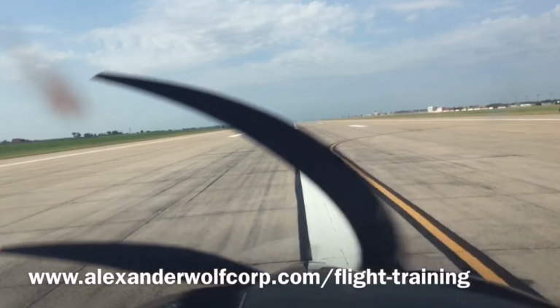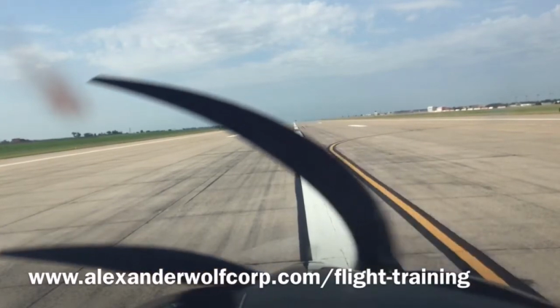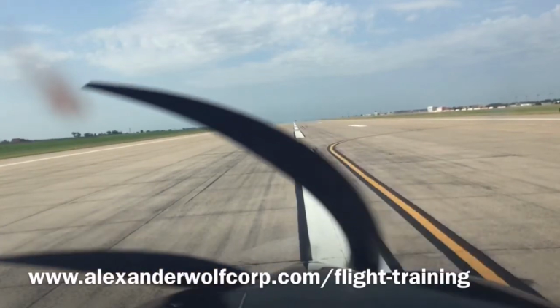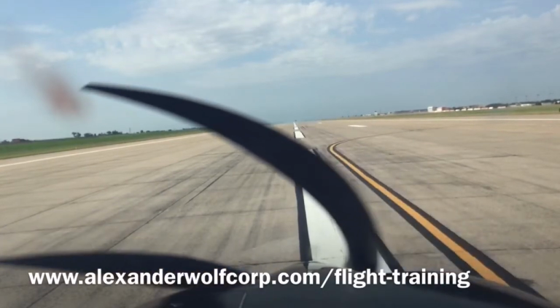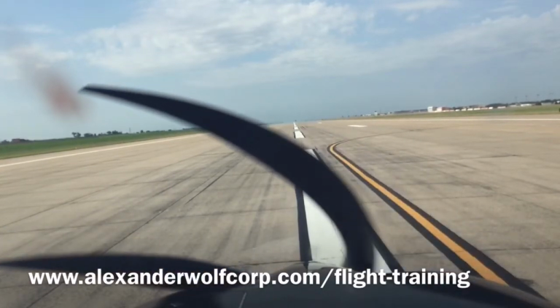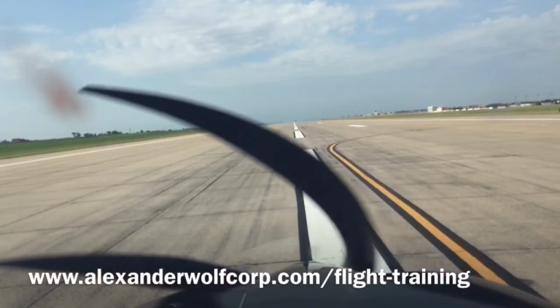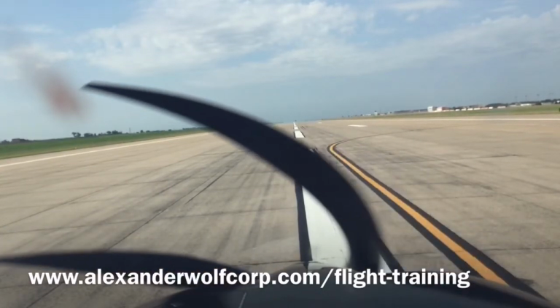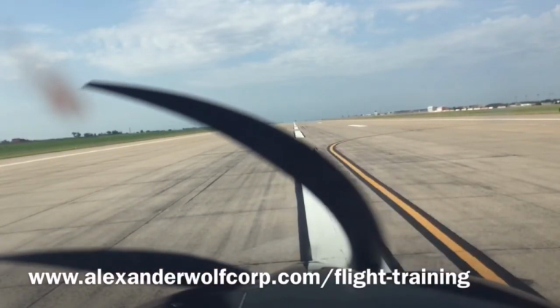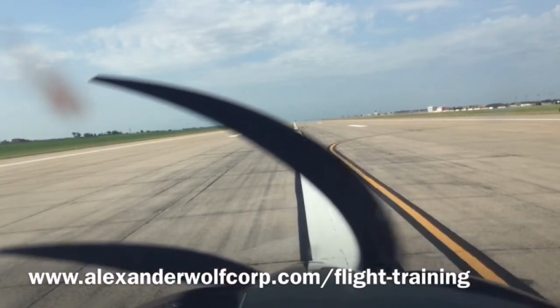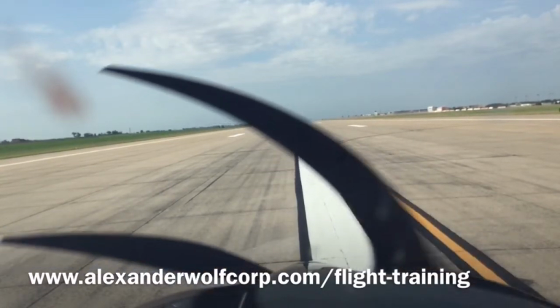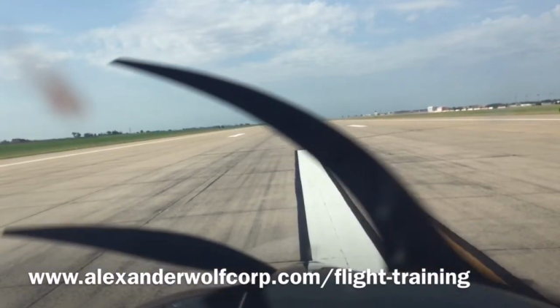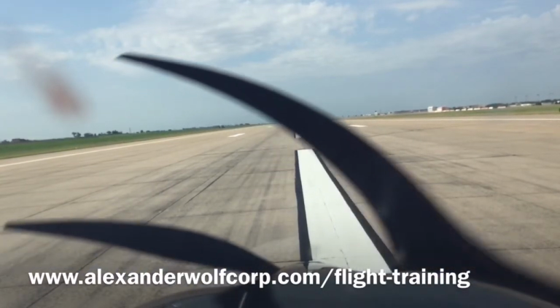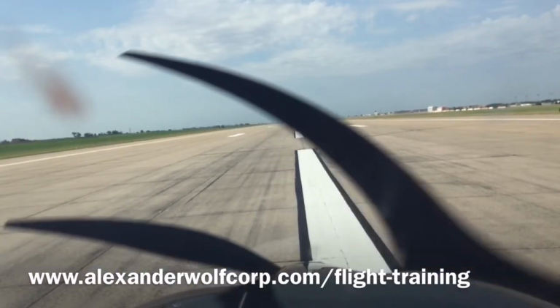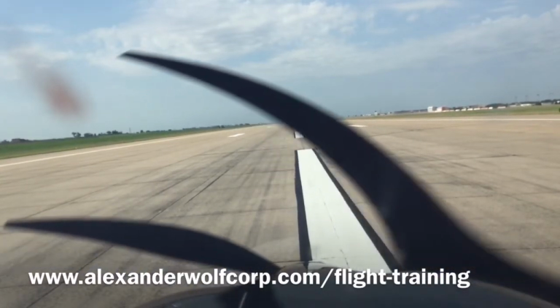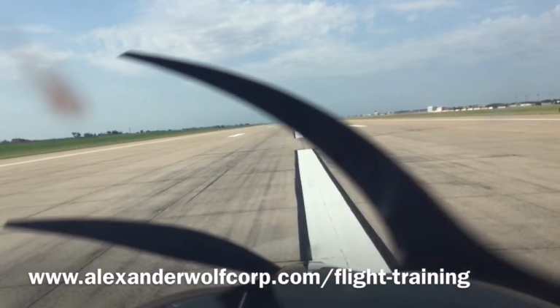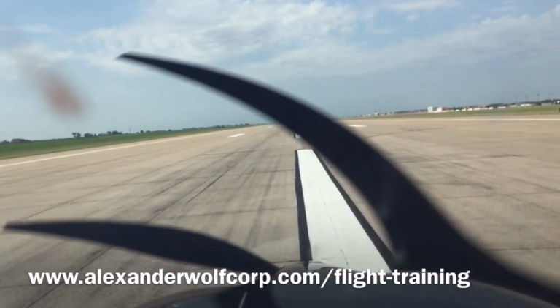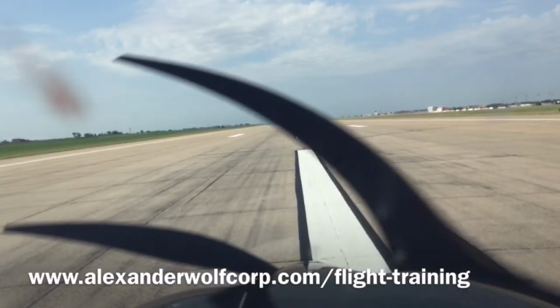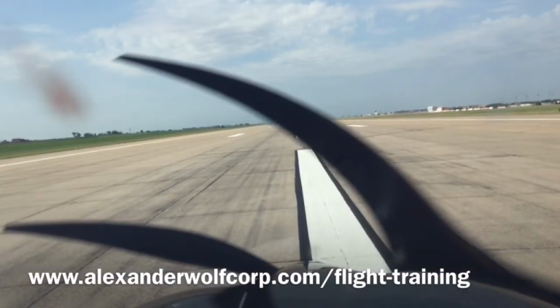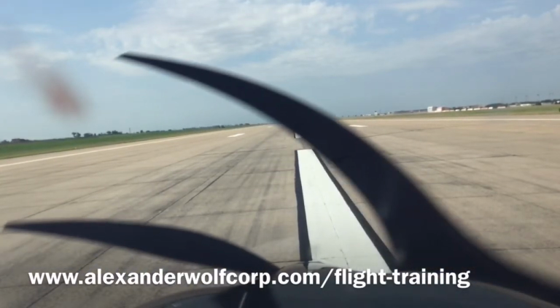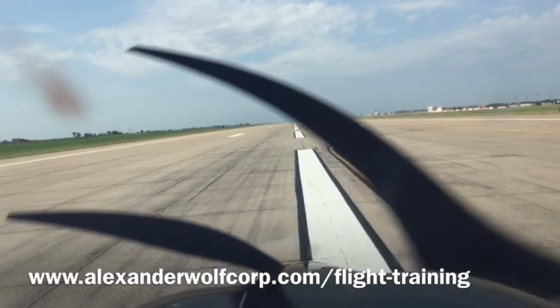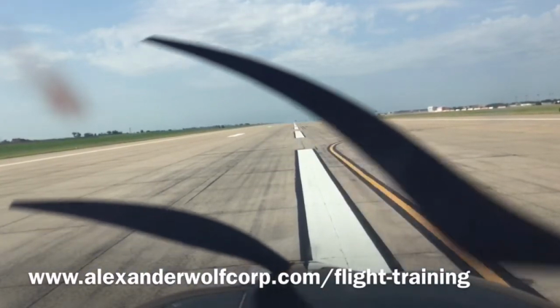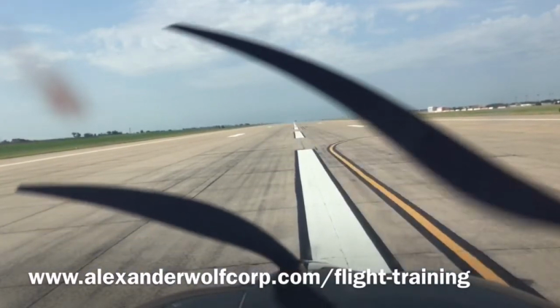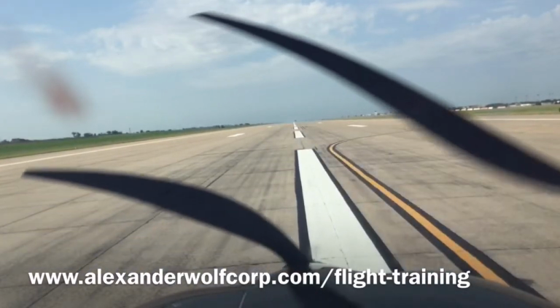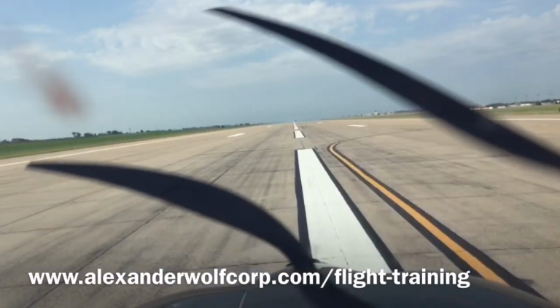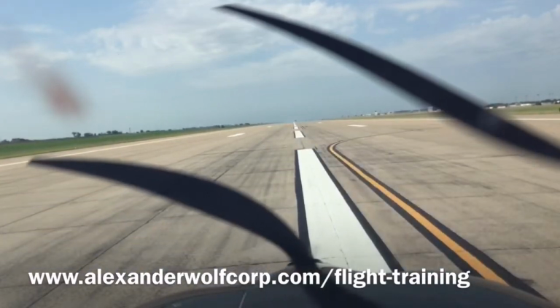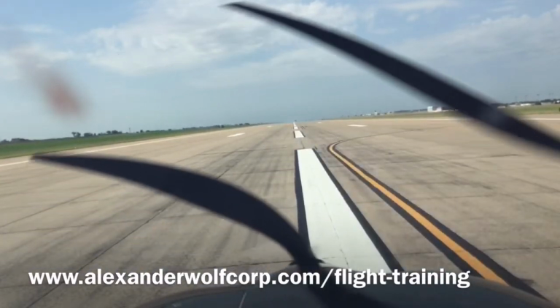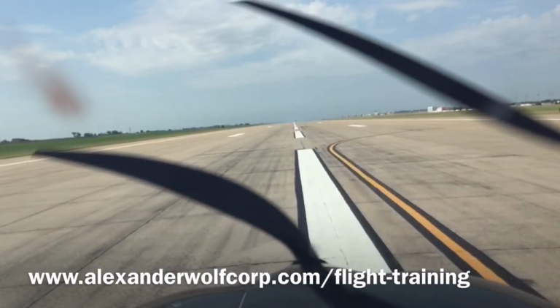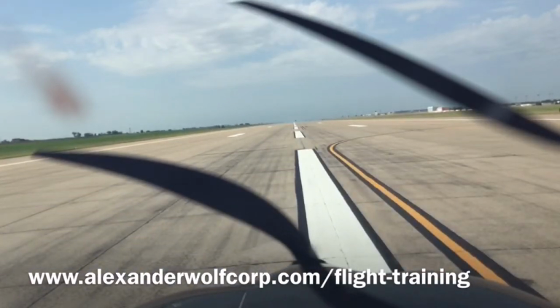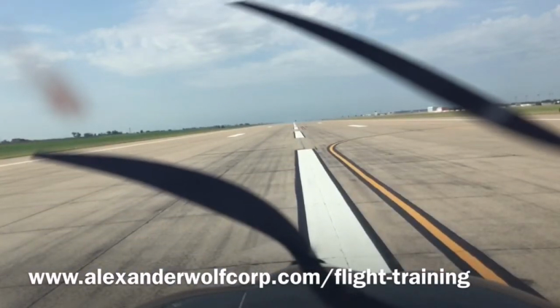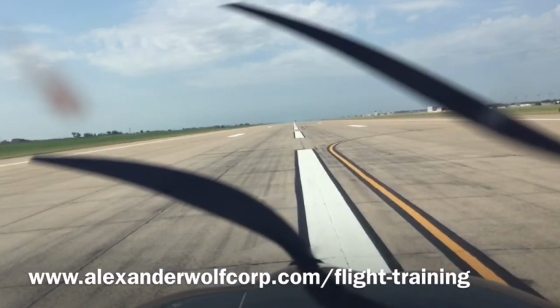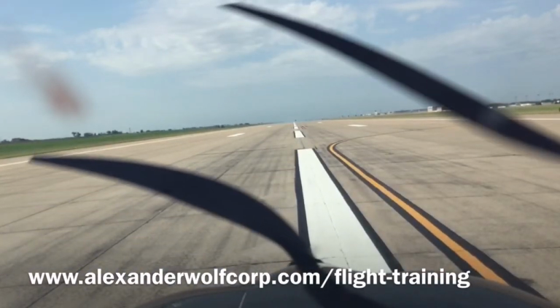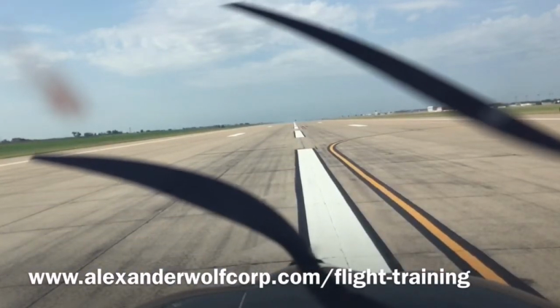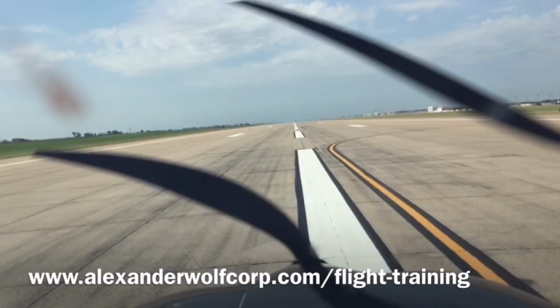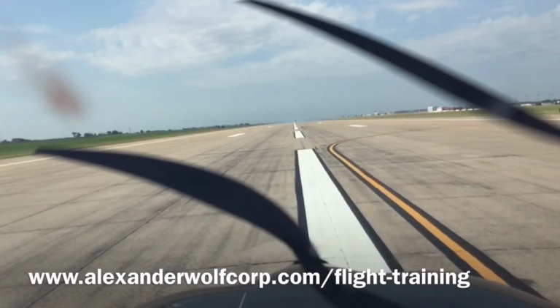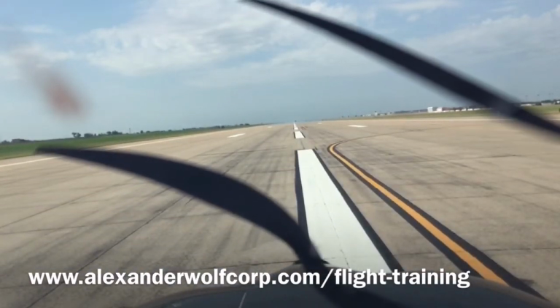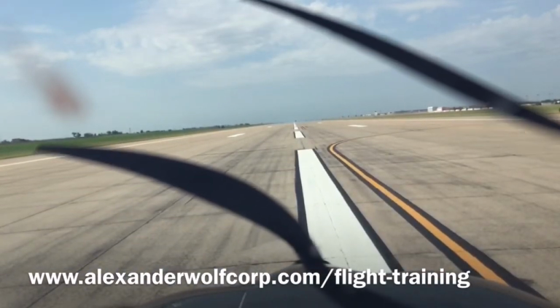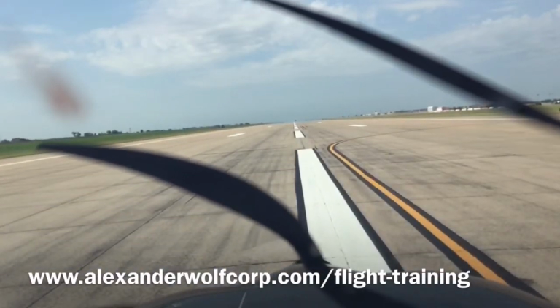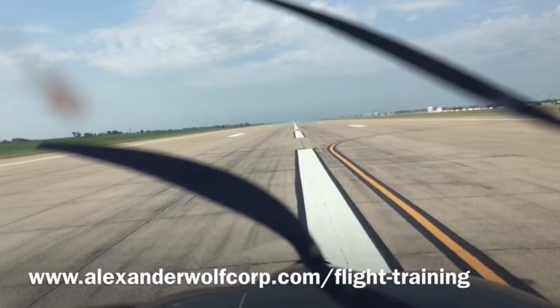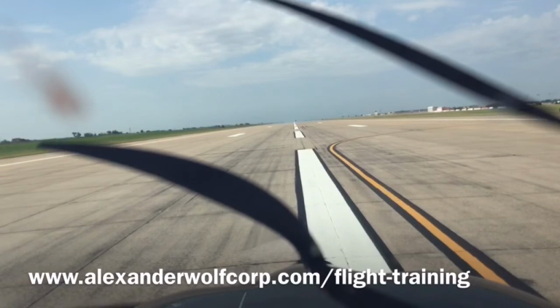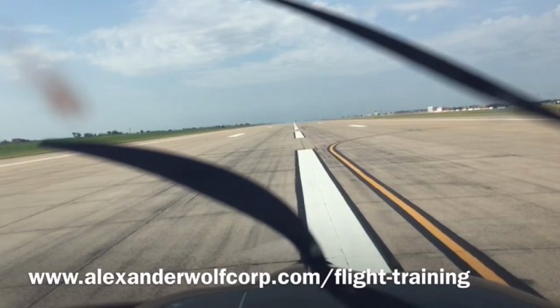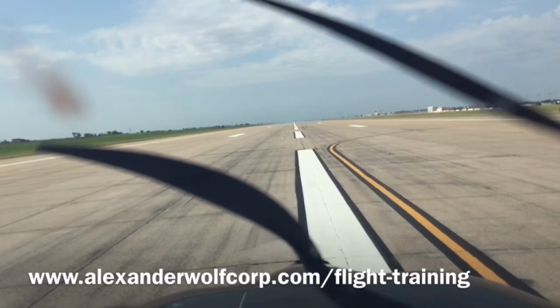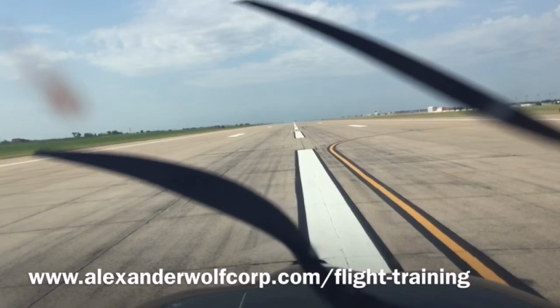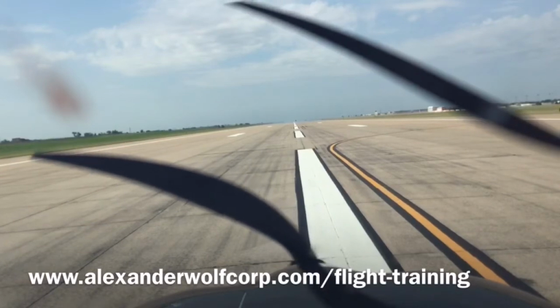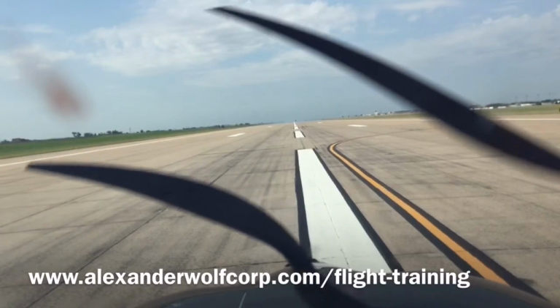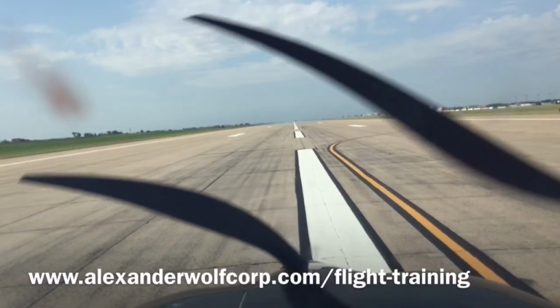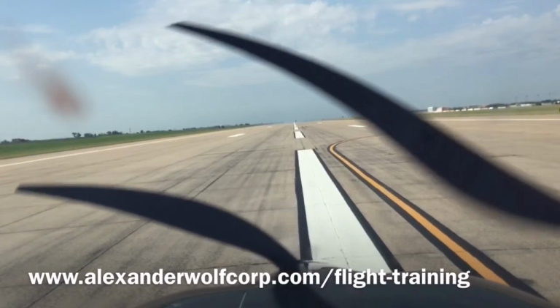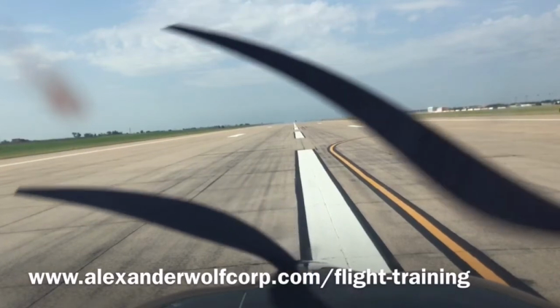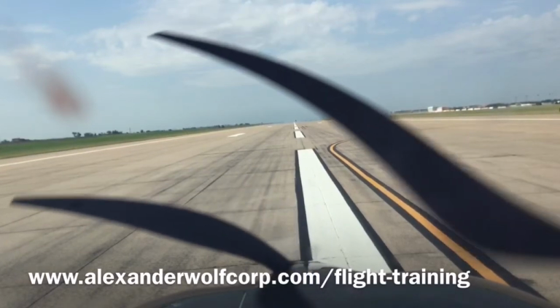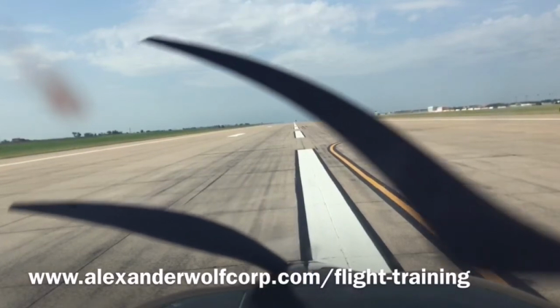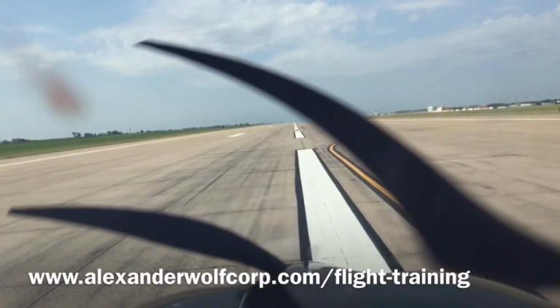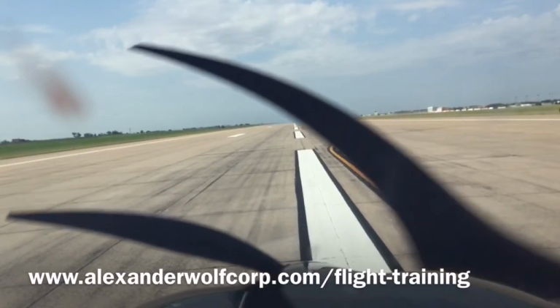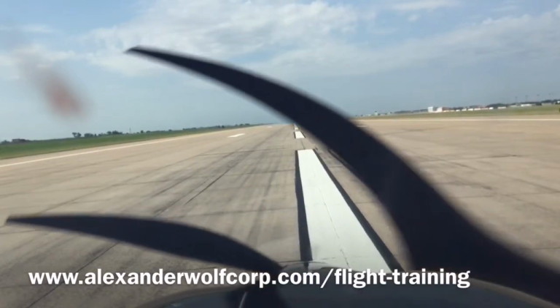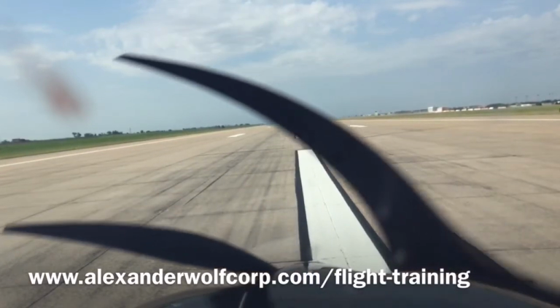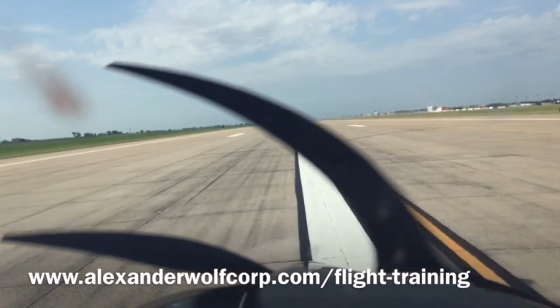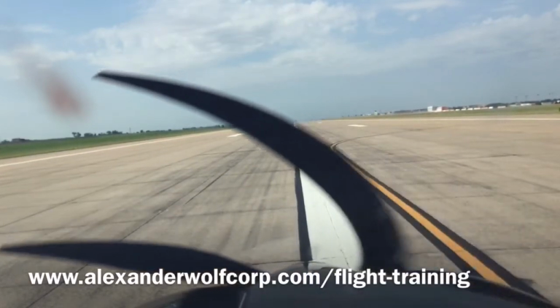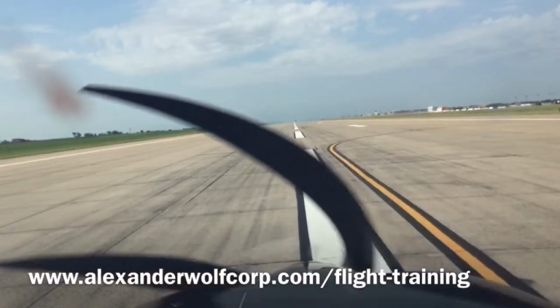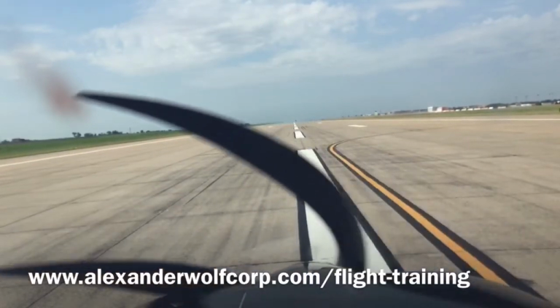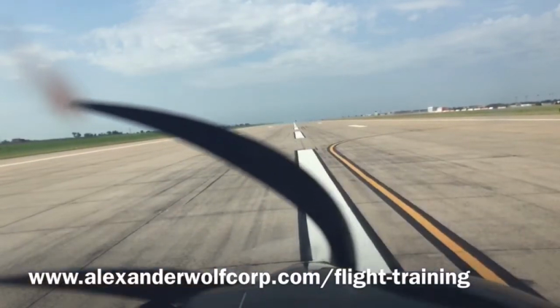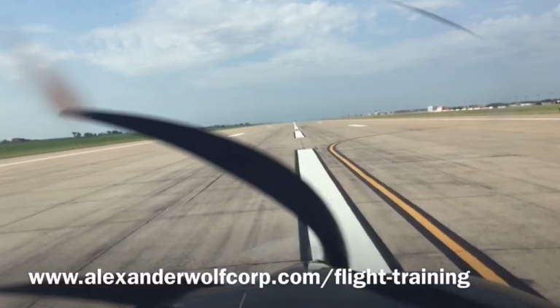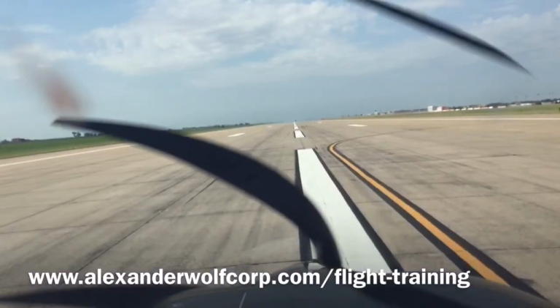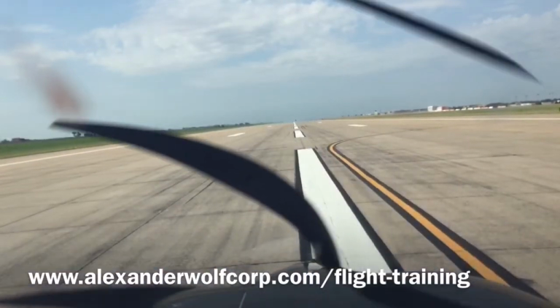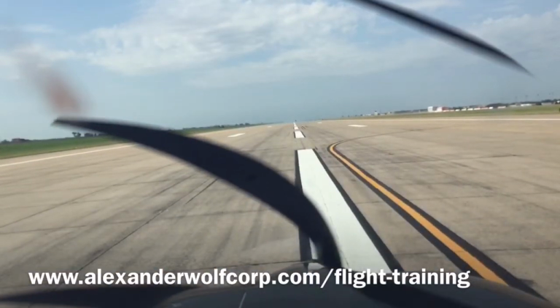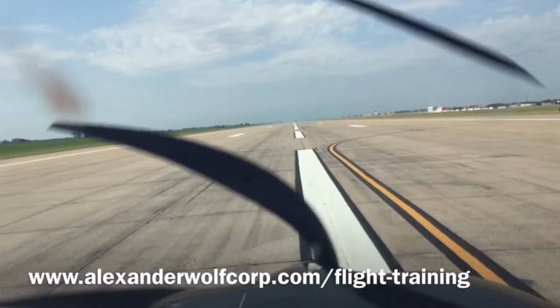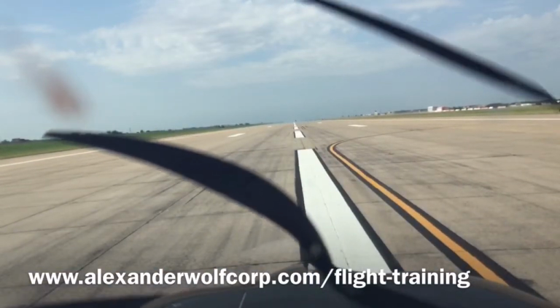Zero Eight Mike Bravo, that's approved. Wind 050 at 8. Runway 35L, clear for takeoff. 35L, clear for takeoff, Mike Bravo.